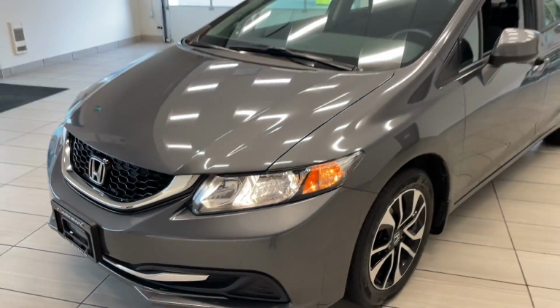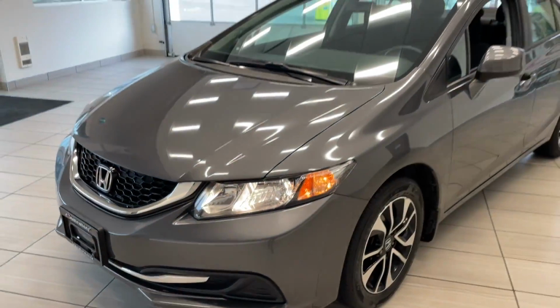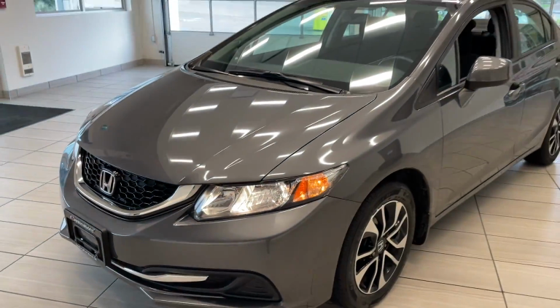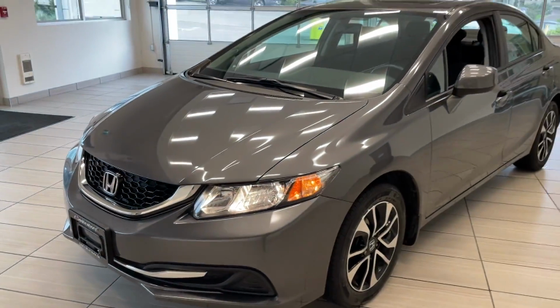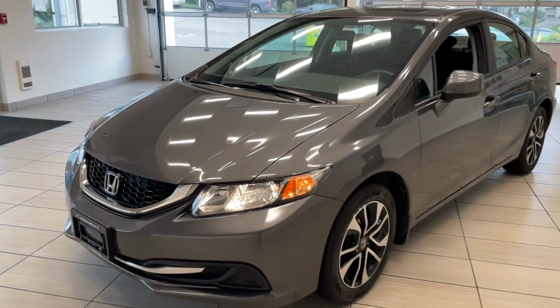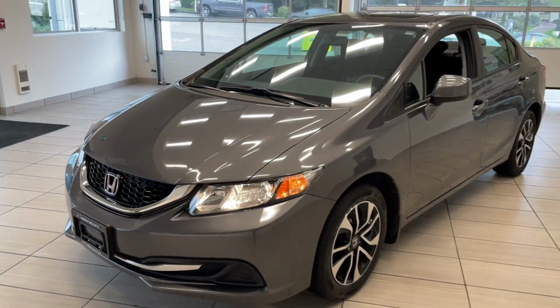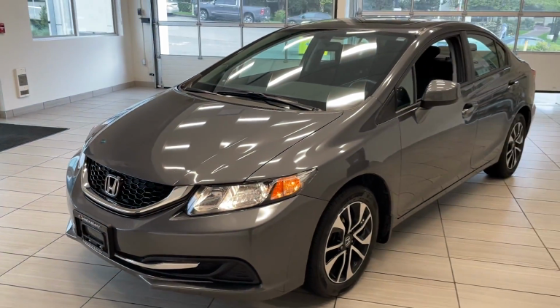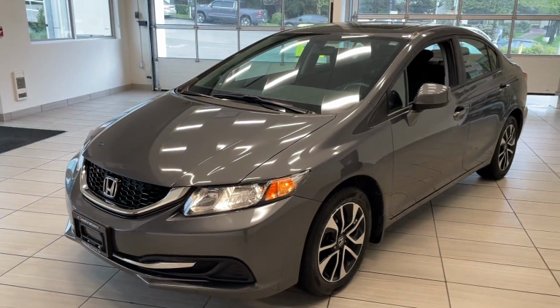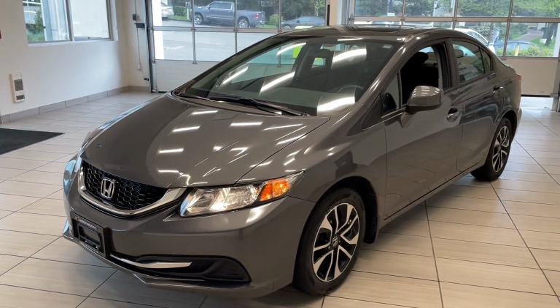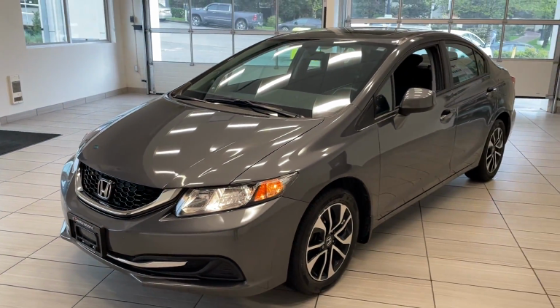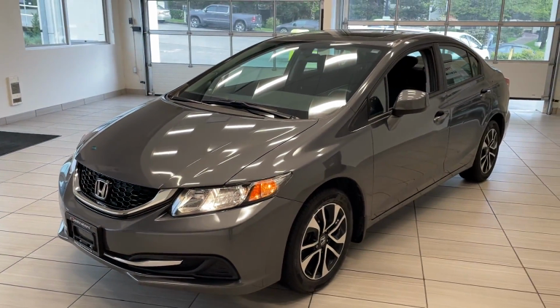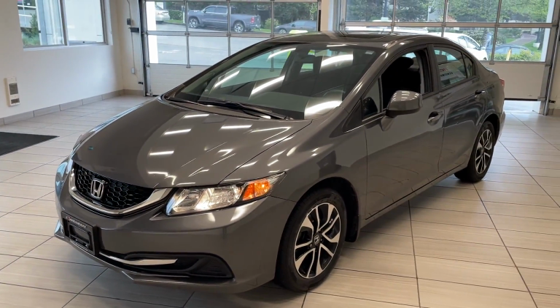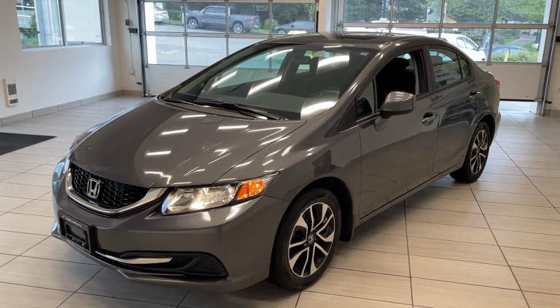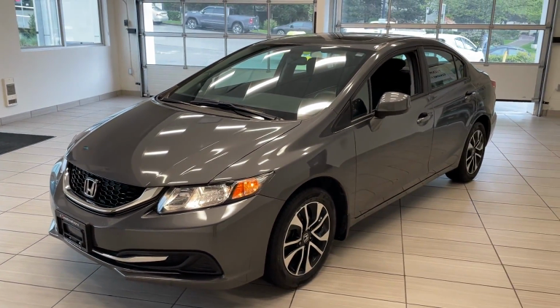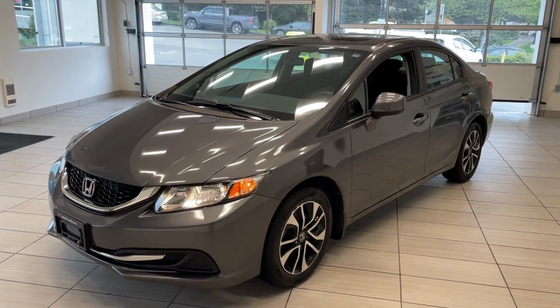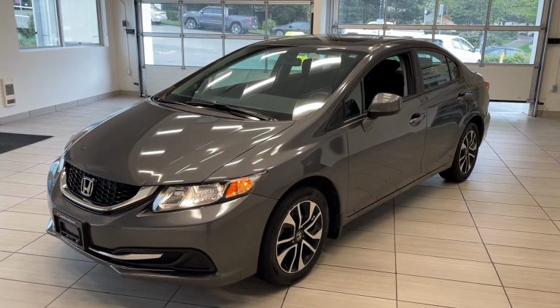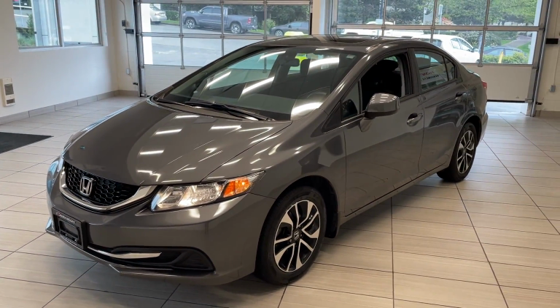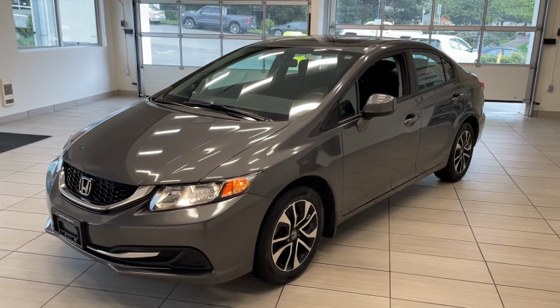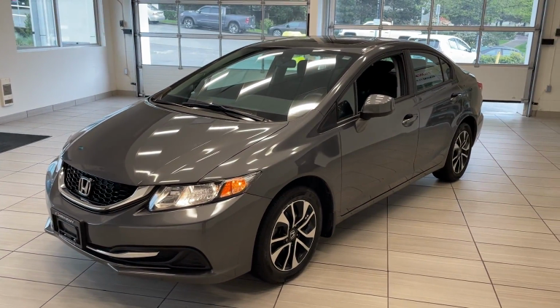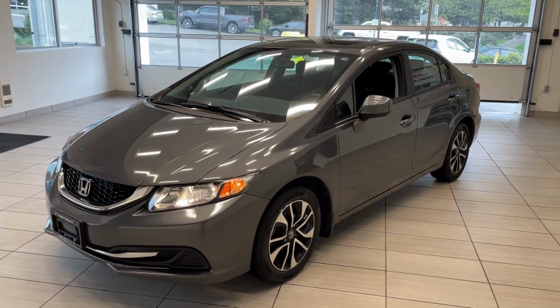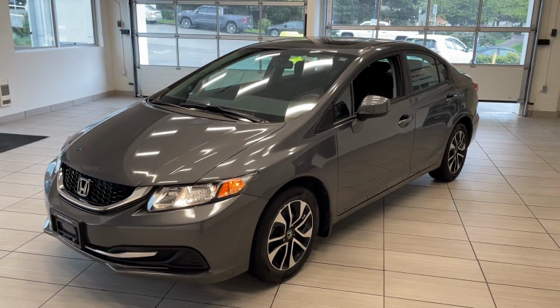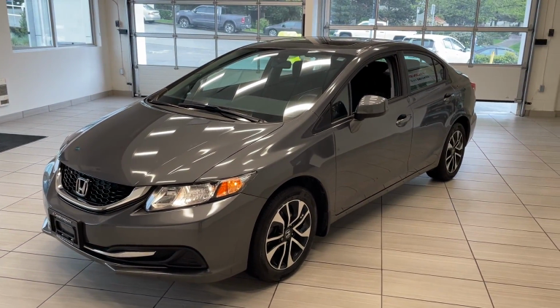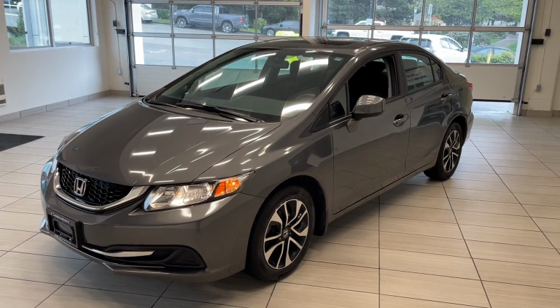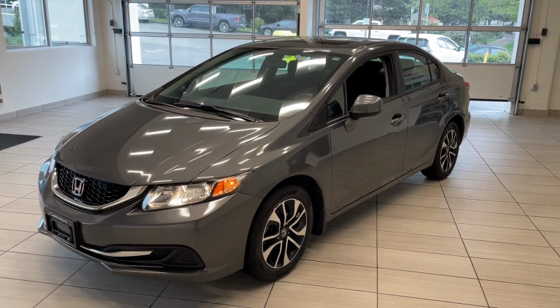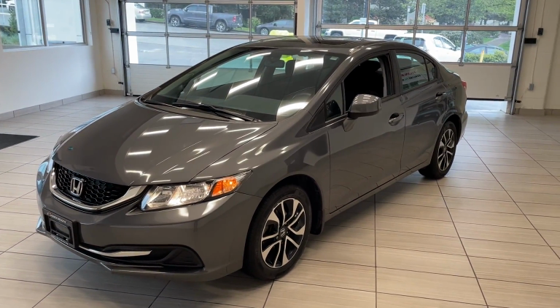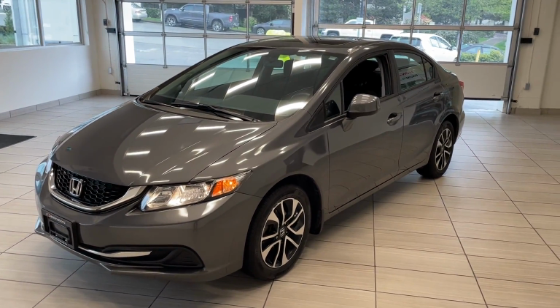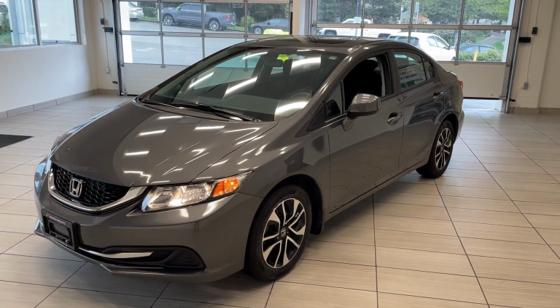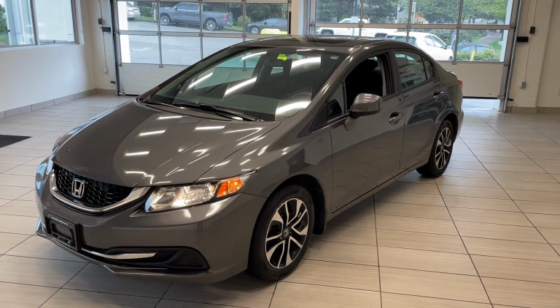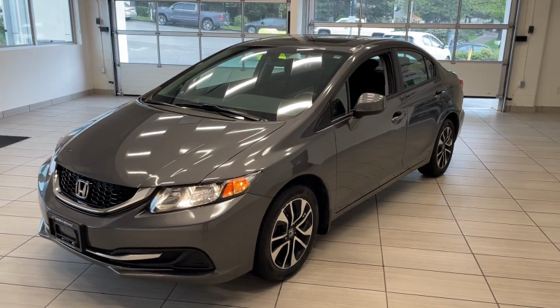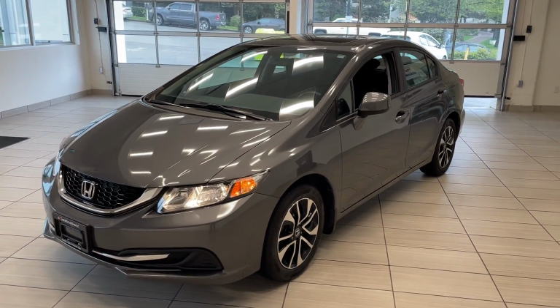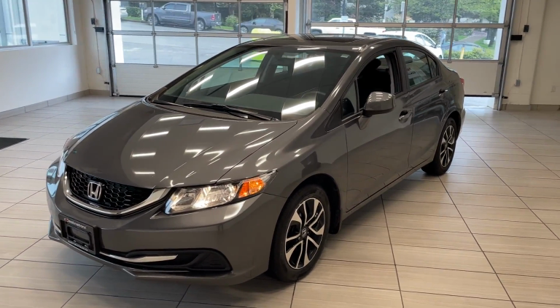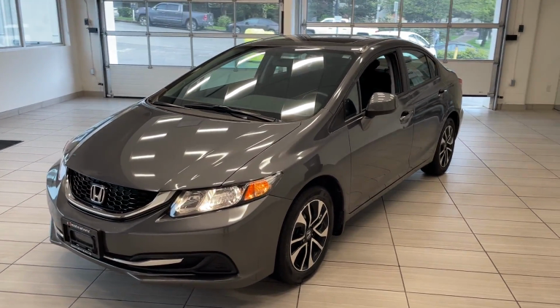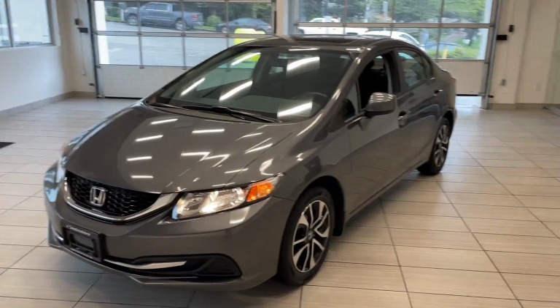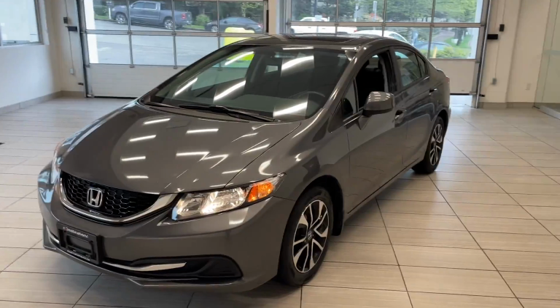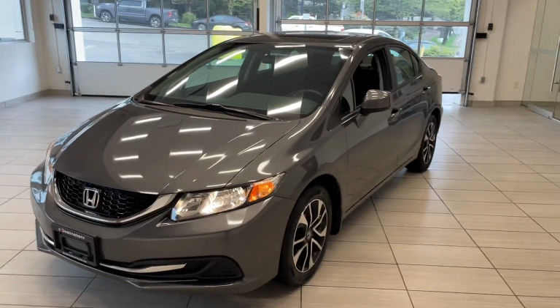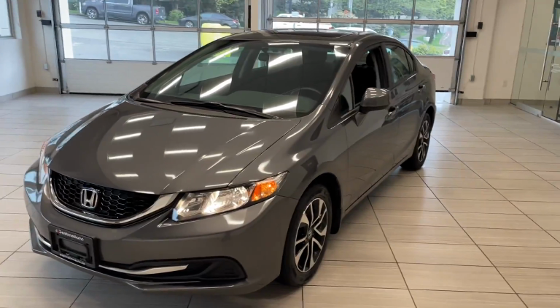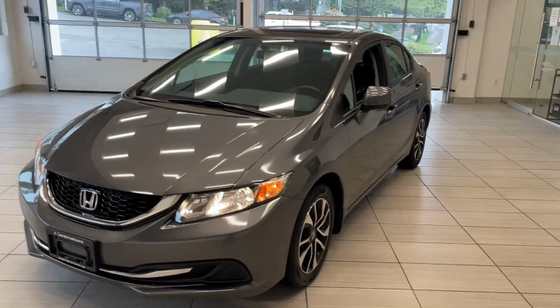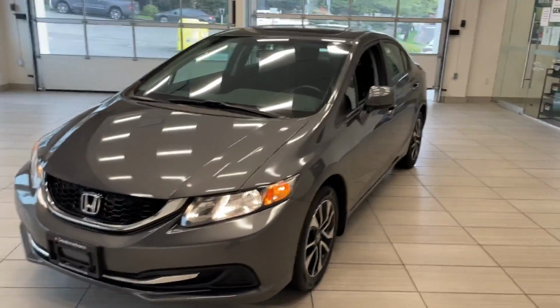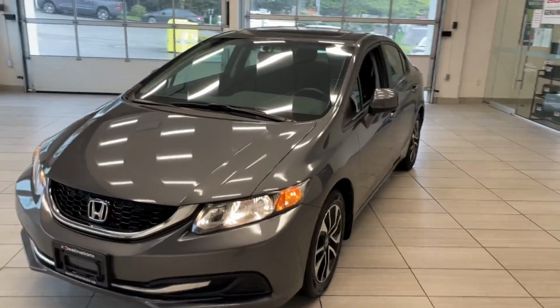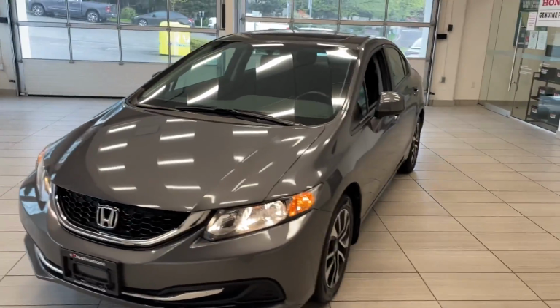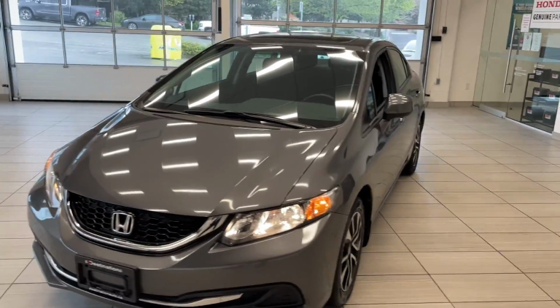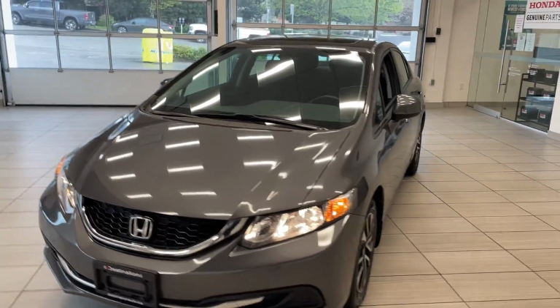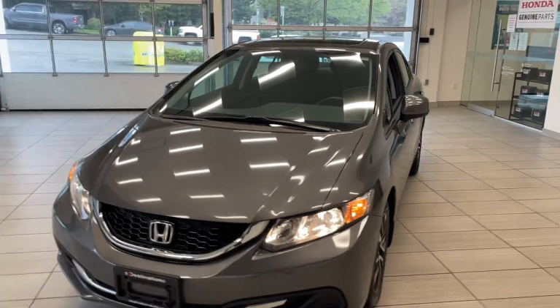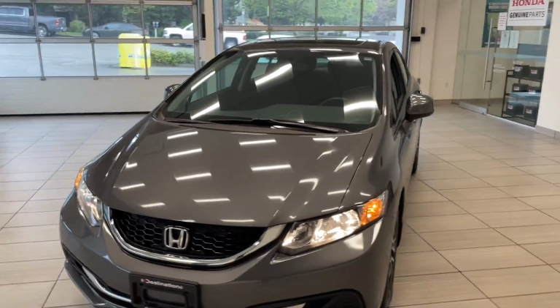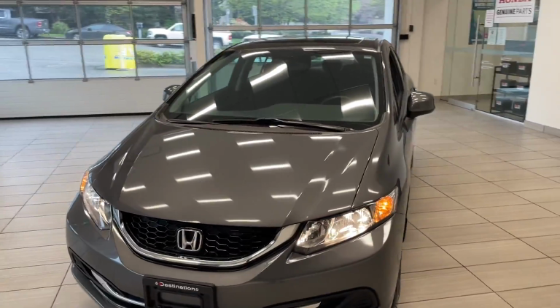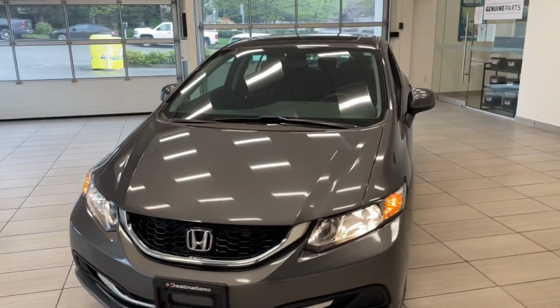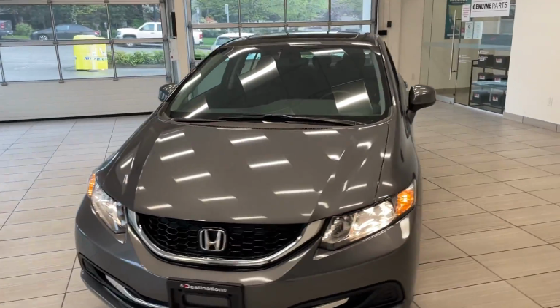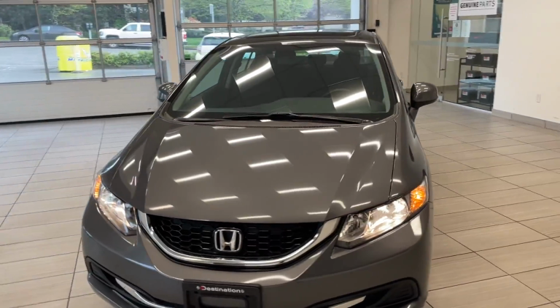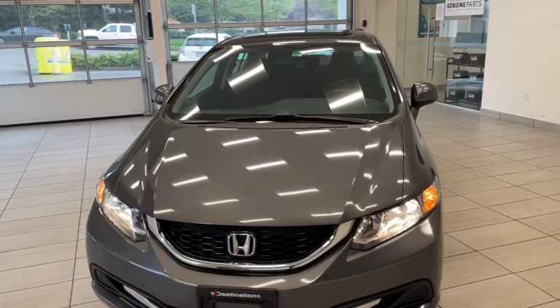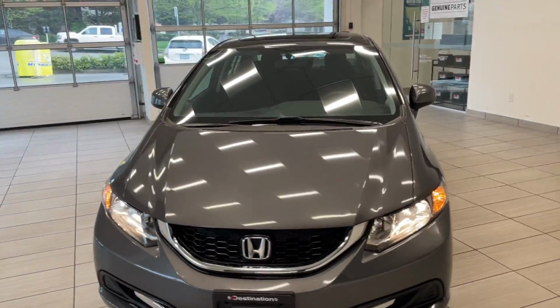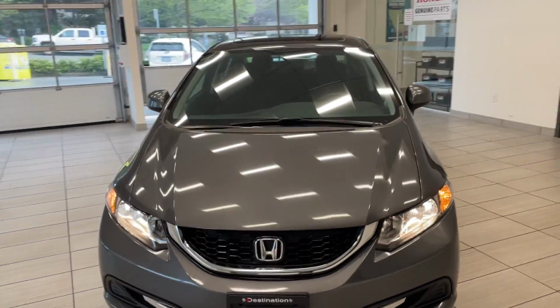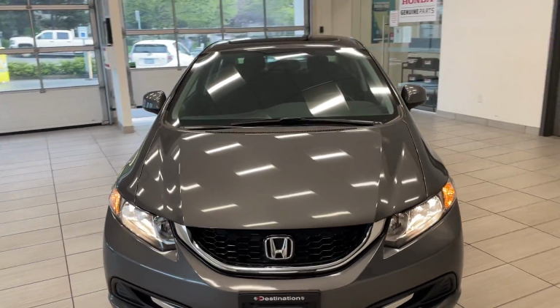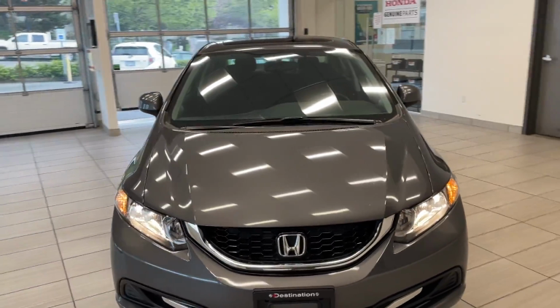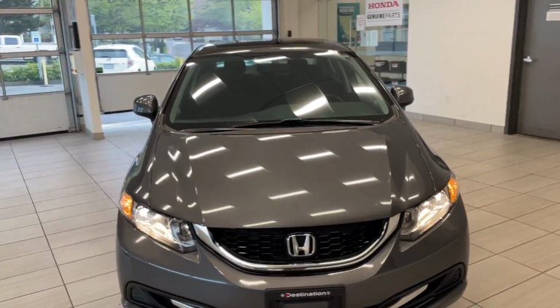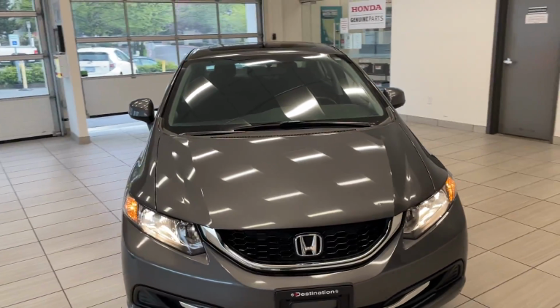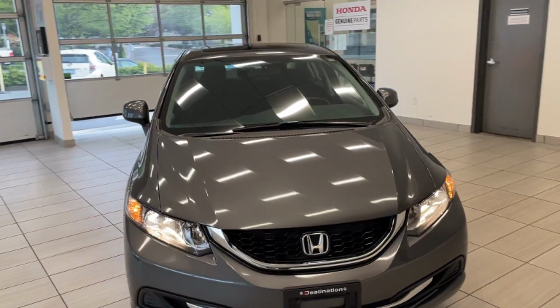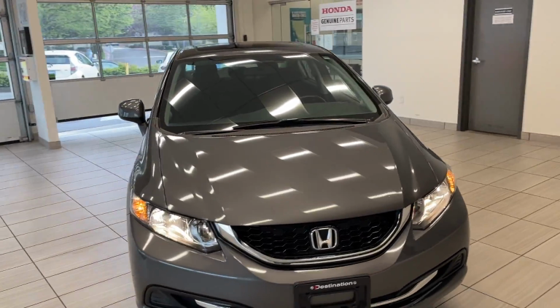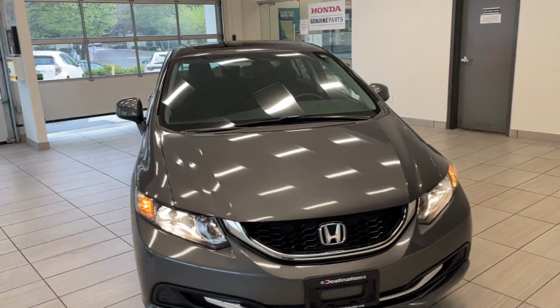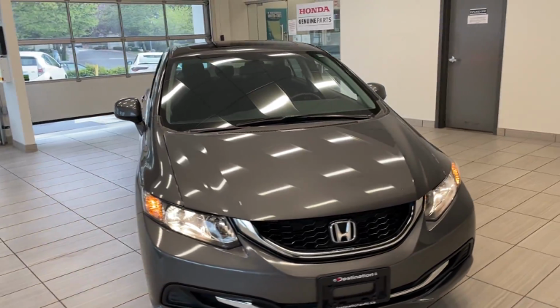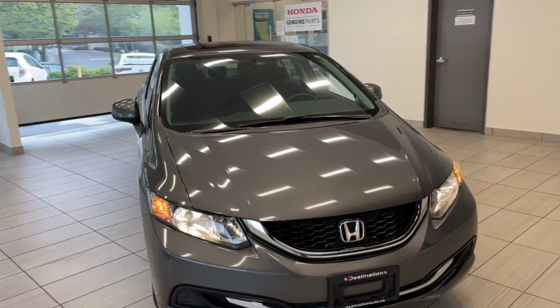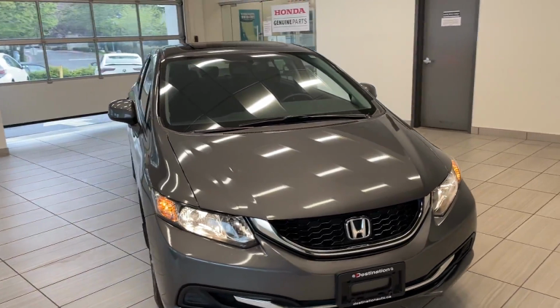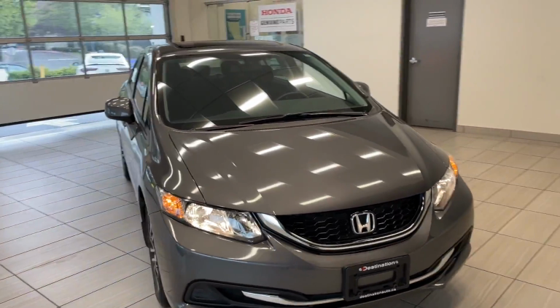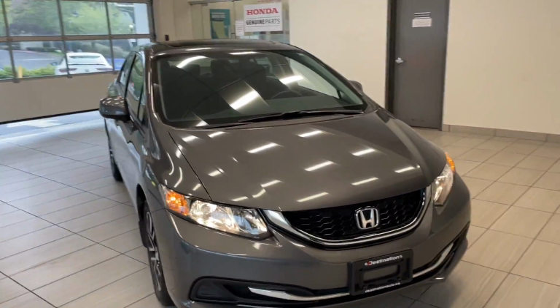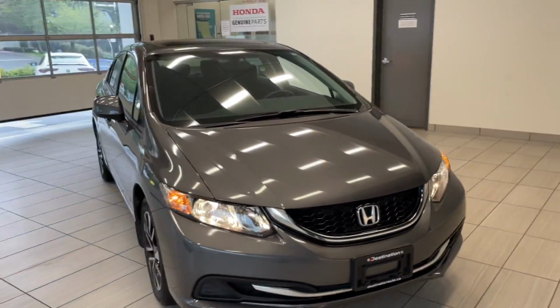Here's a quick look at our 2013 Honda Civic Sedan EX. This EX comes in grey and is in terrific shape.